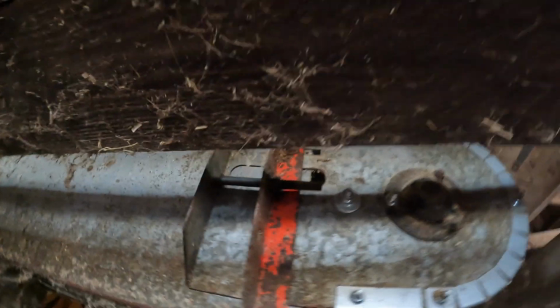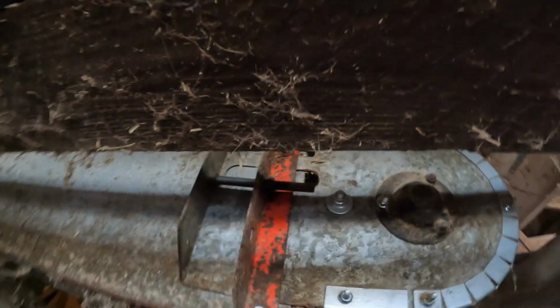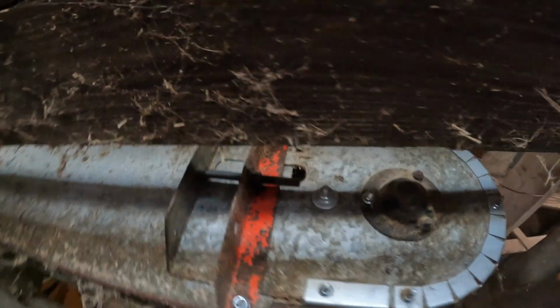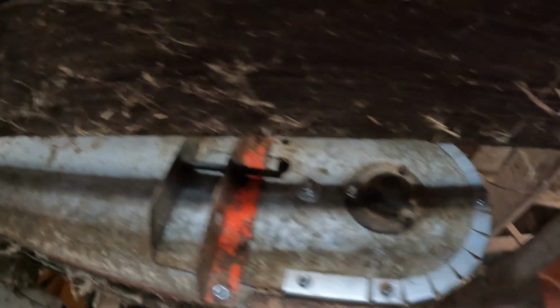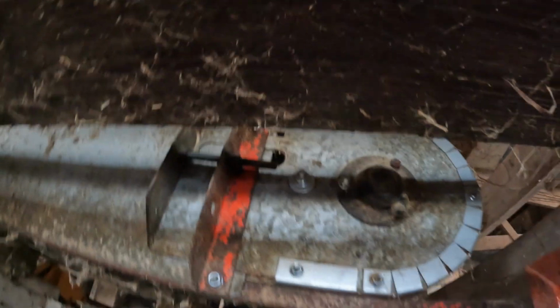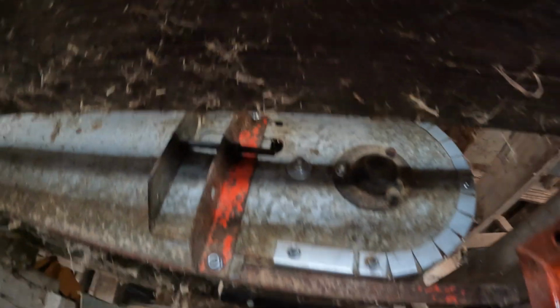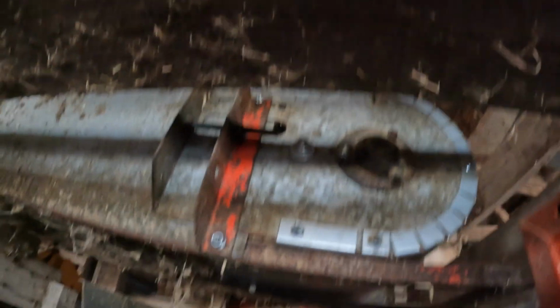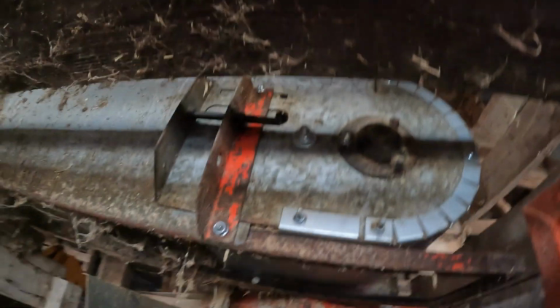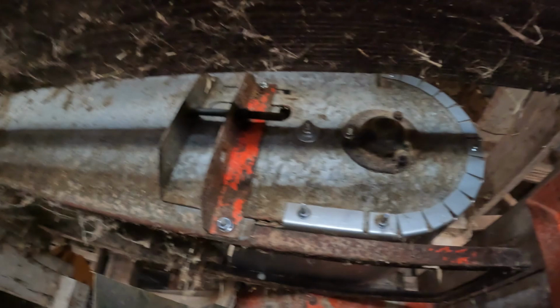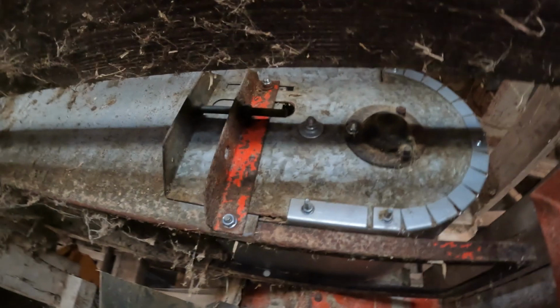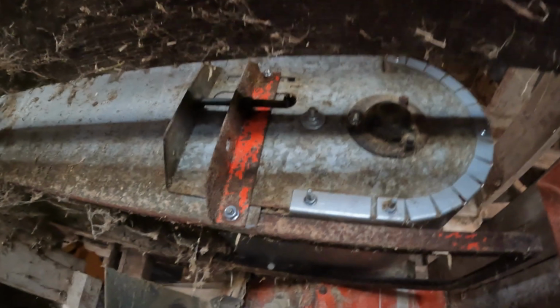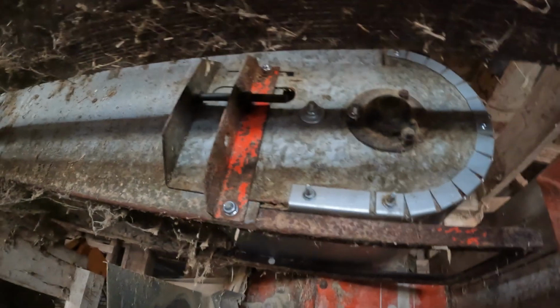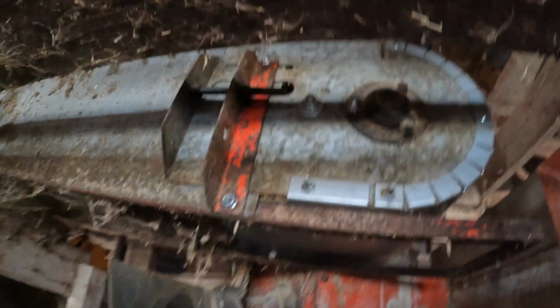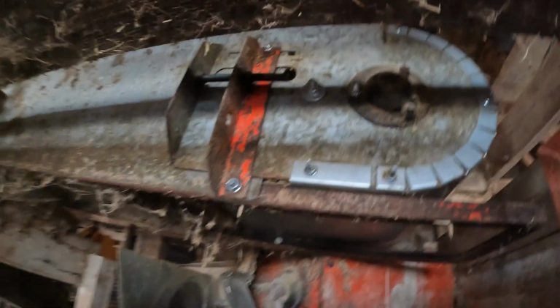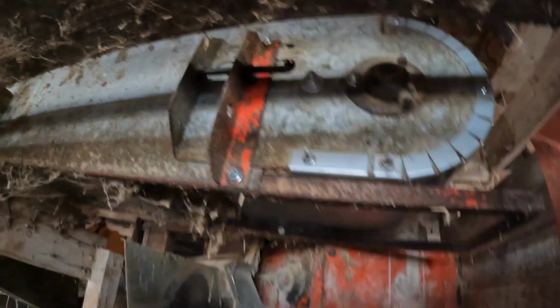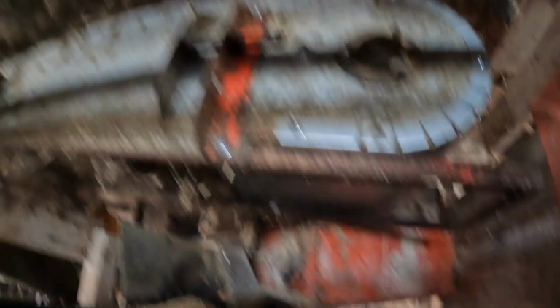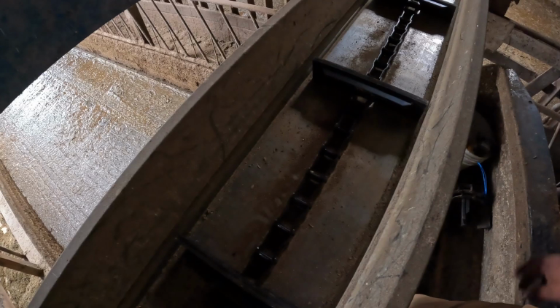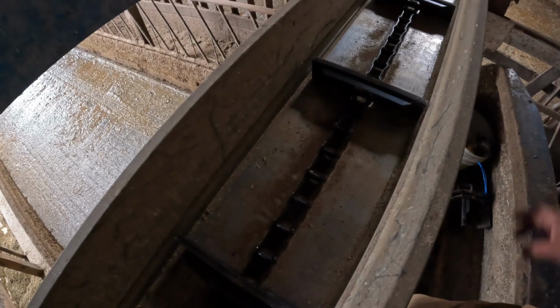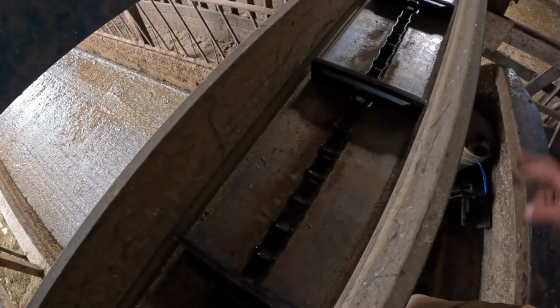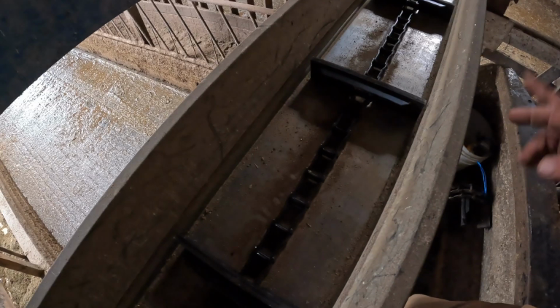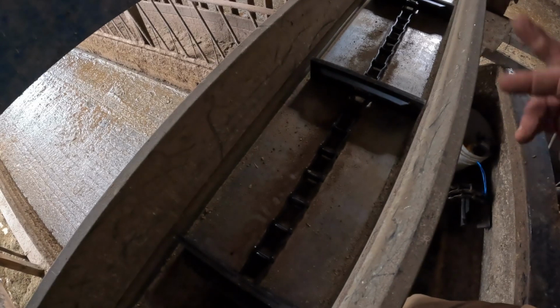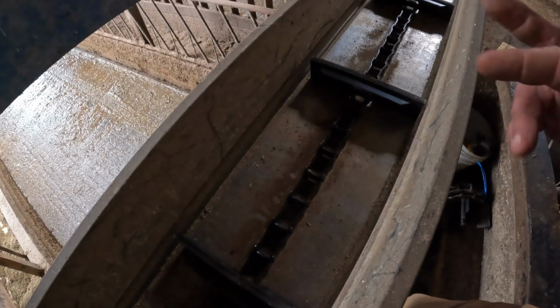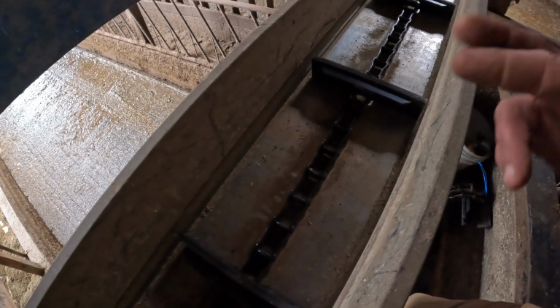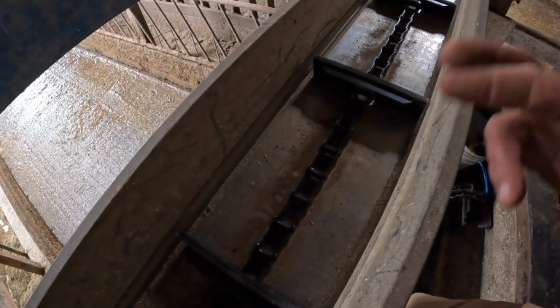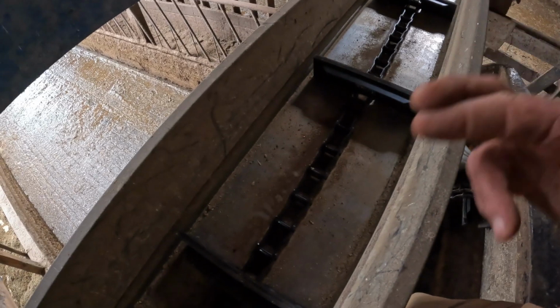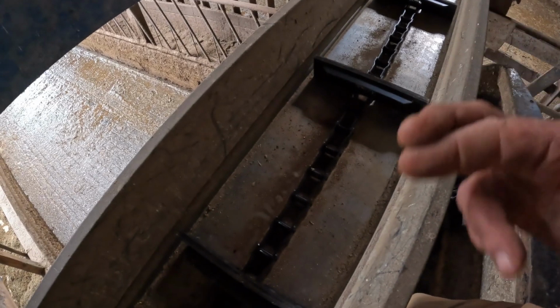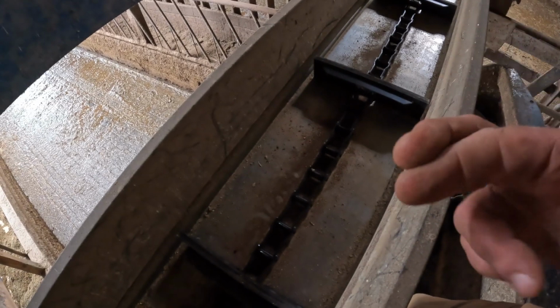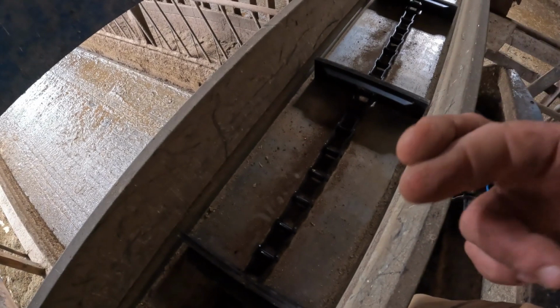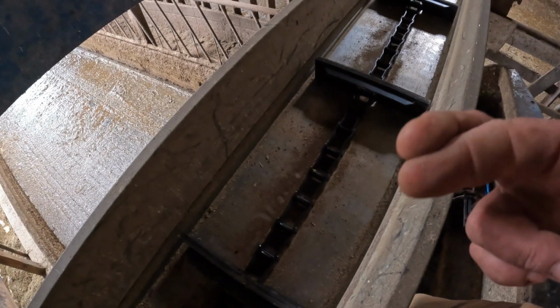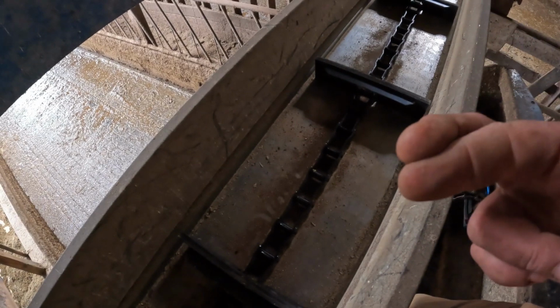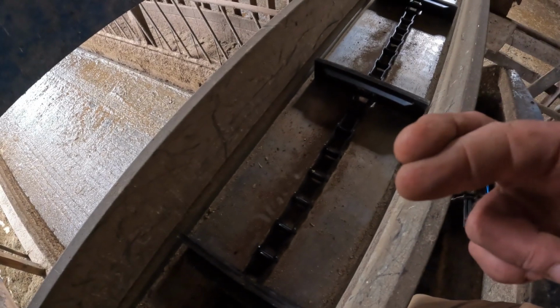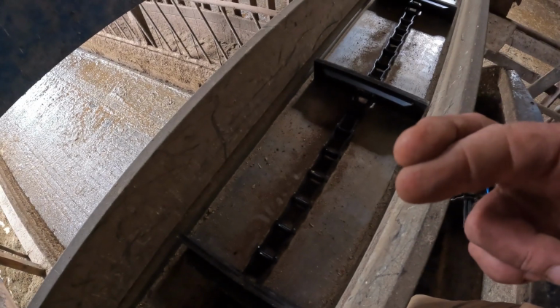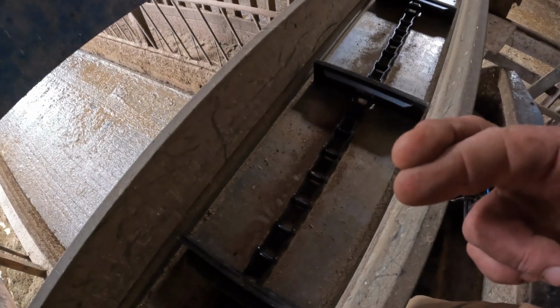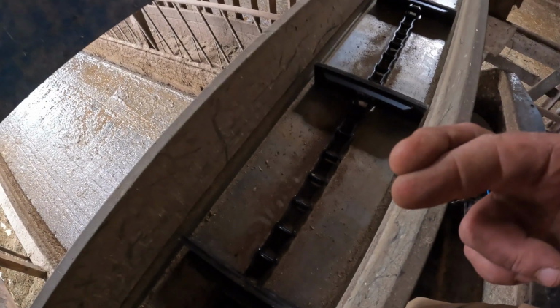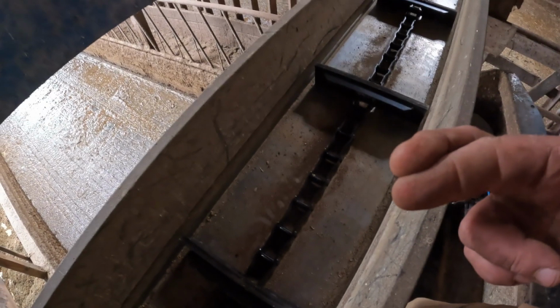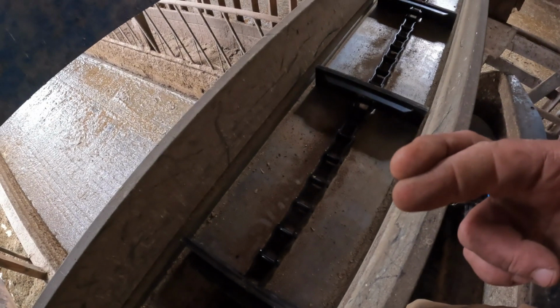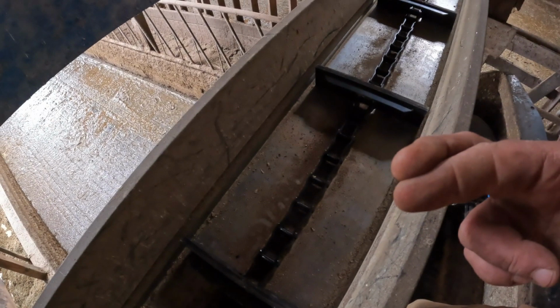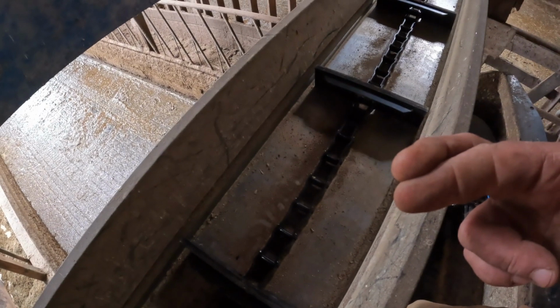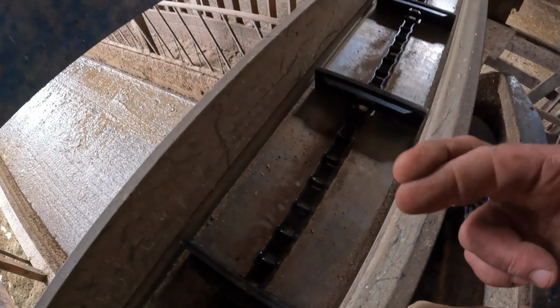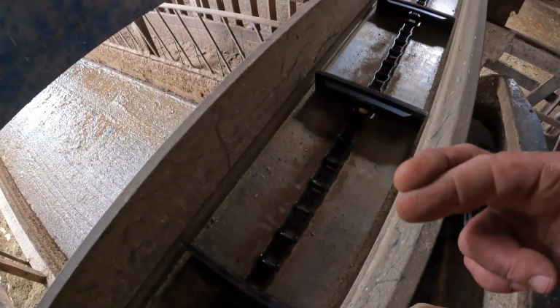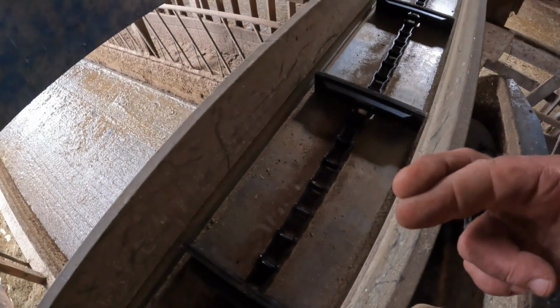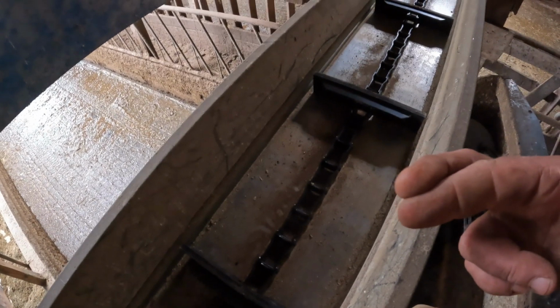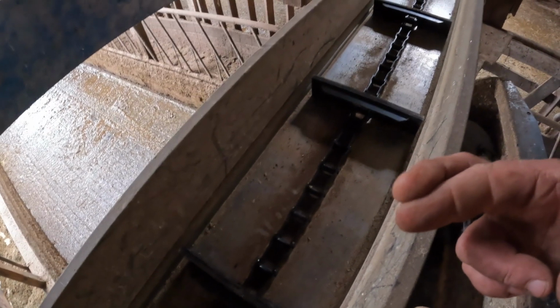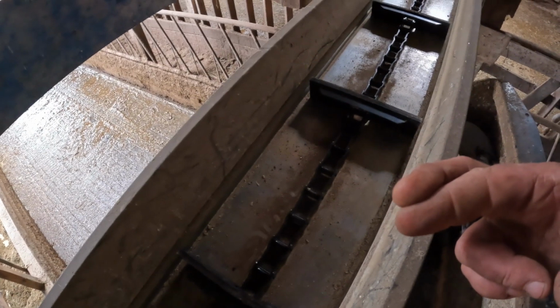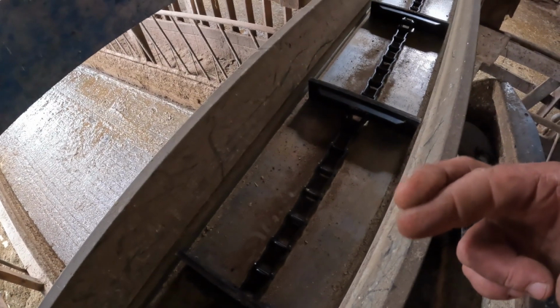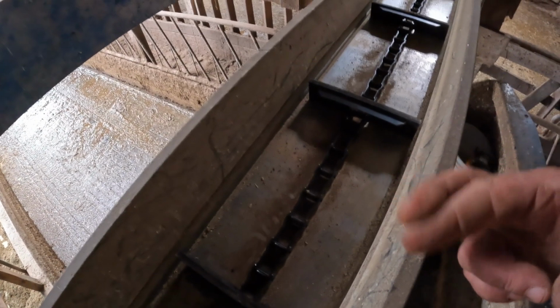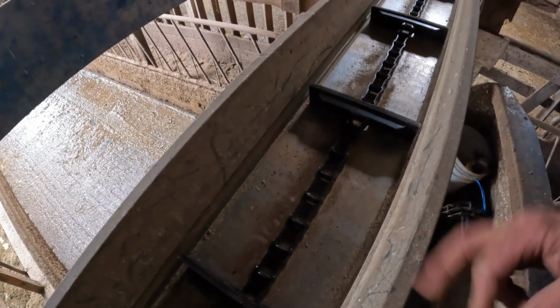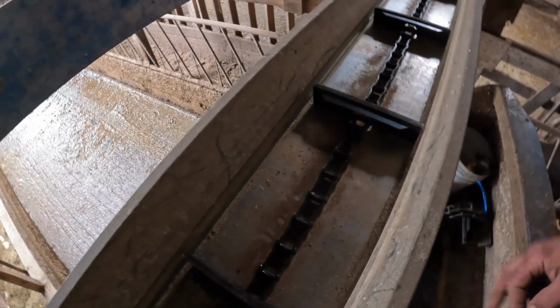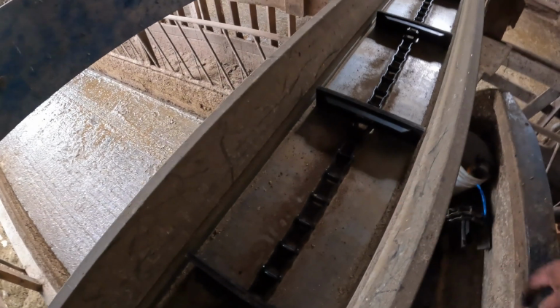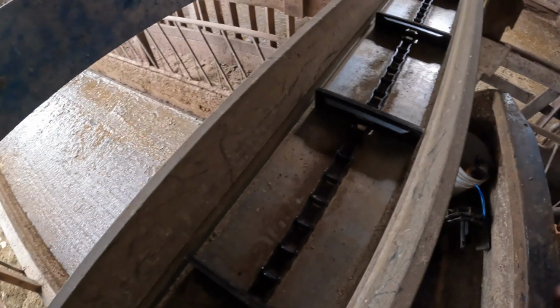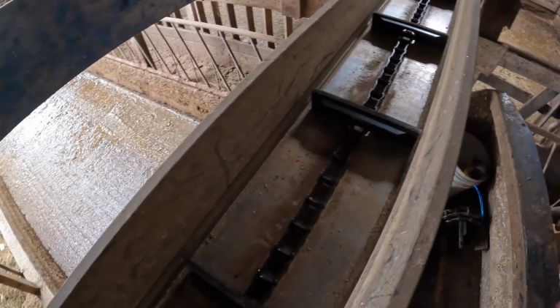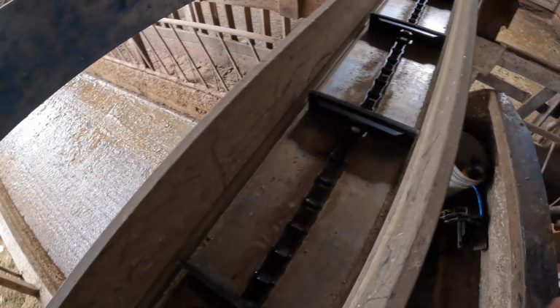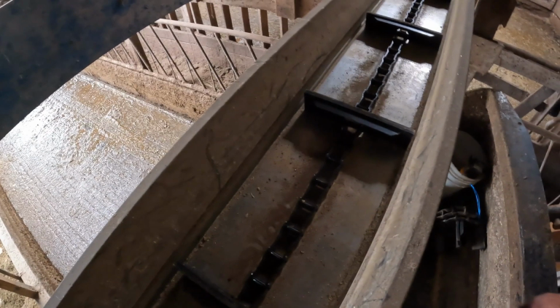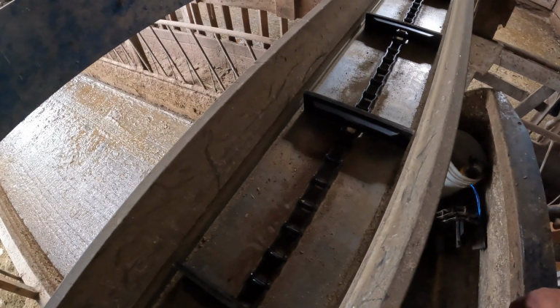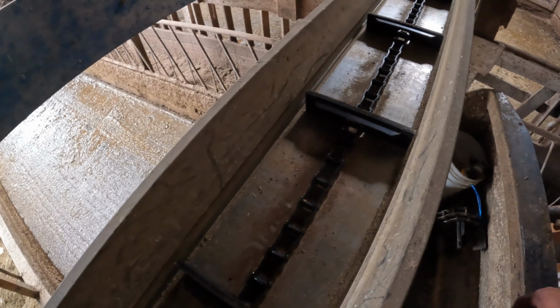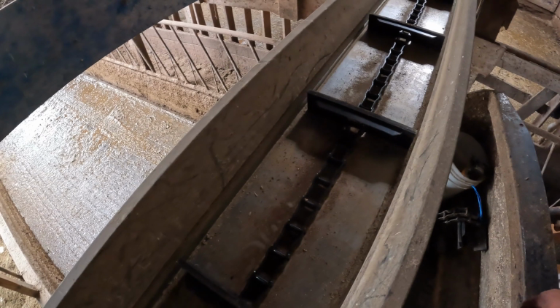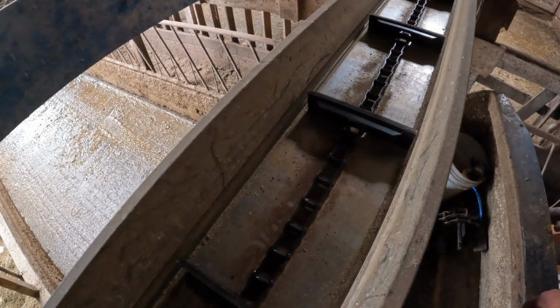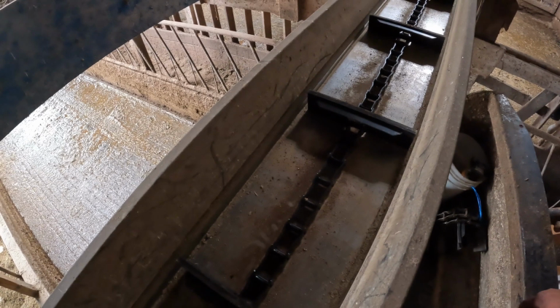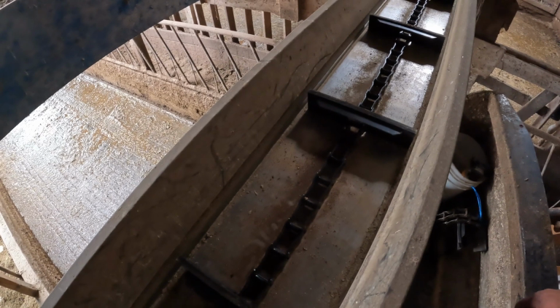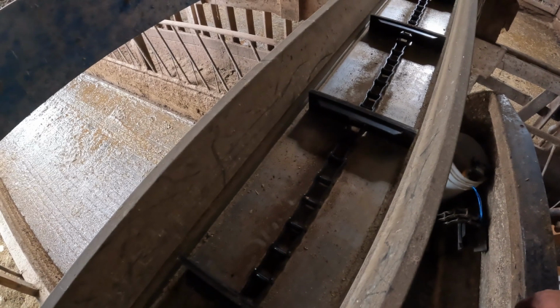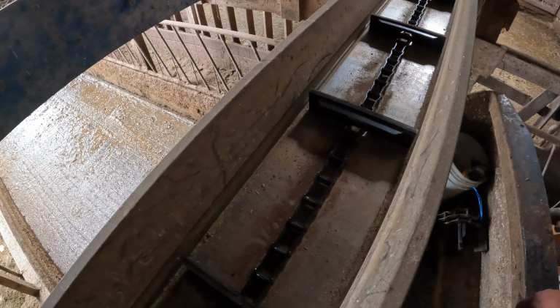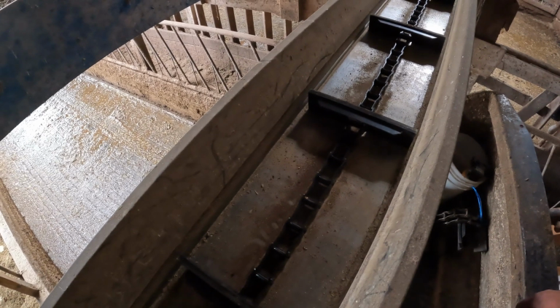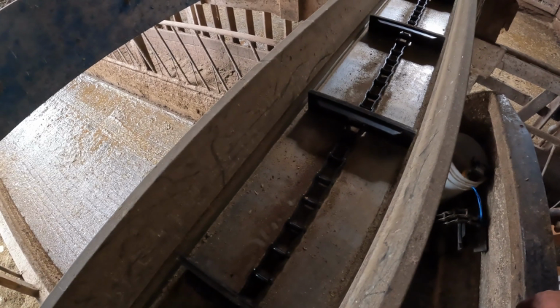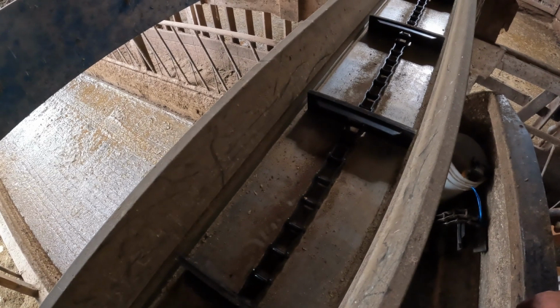I guess we're buttoned up here. I'm going to go run it and see how it works — fingers crossed. This is the proof of the pudding.